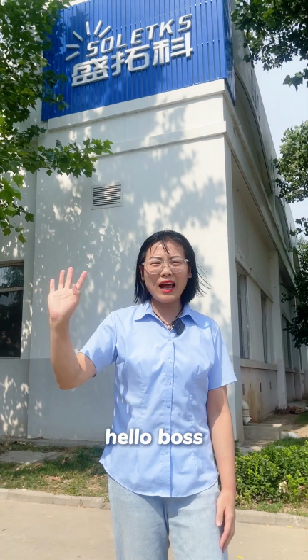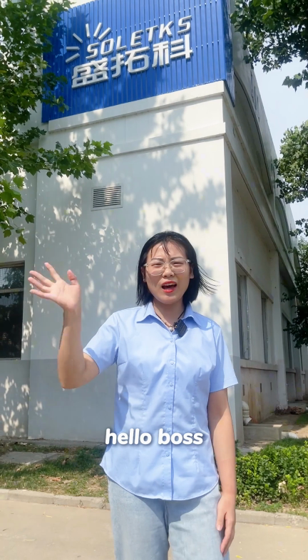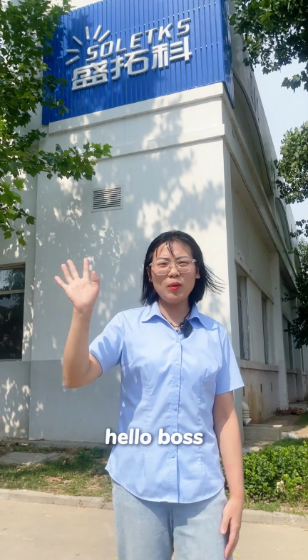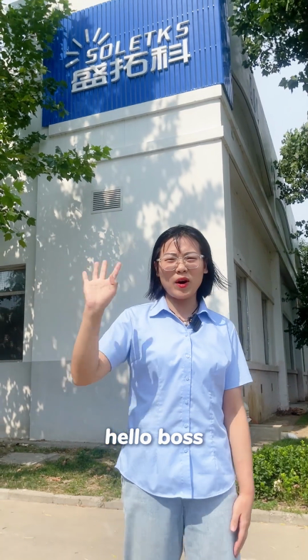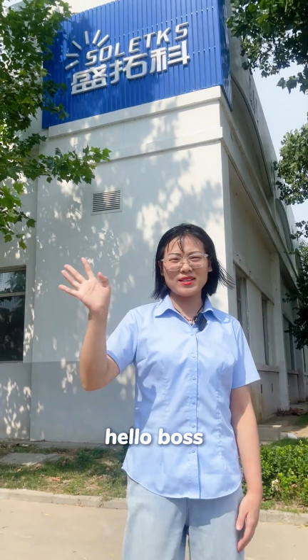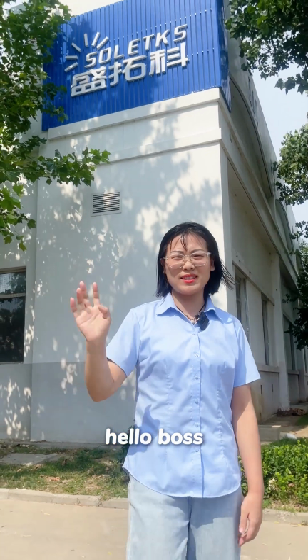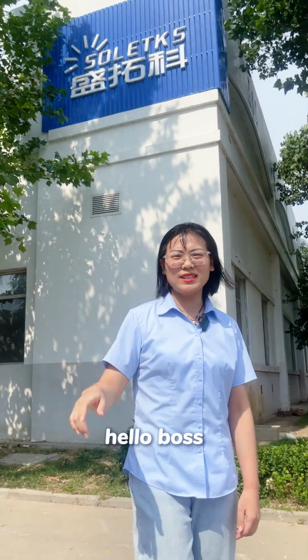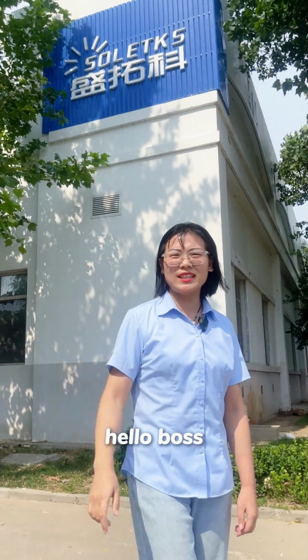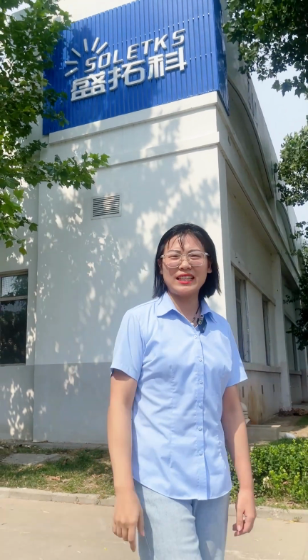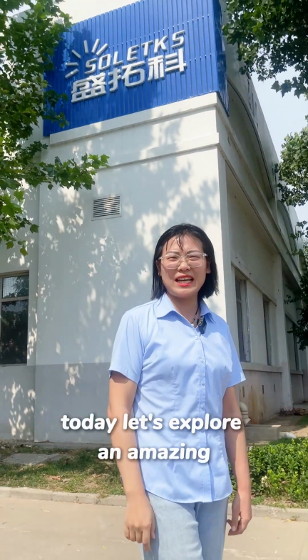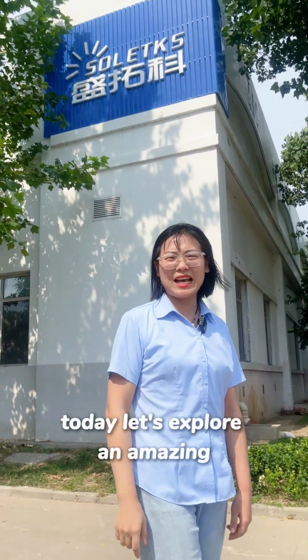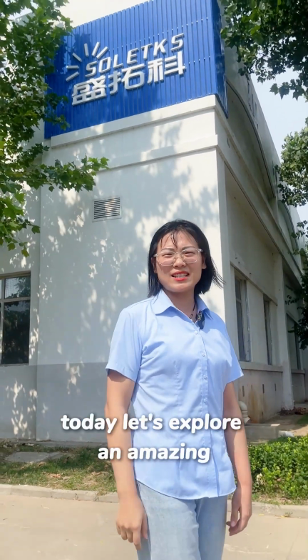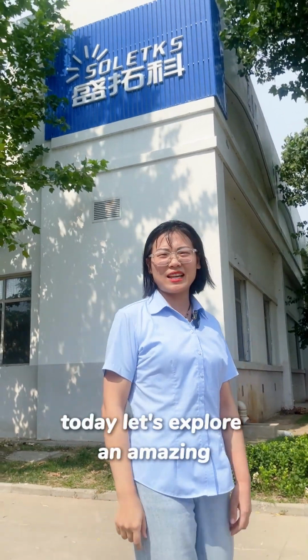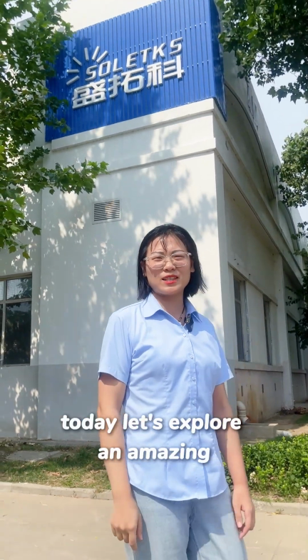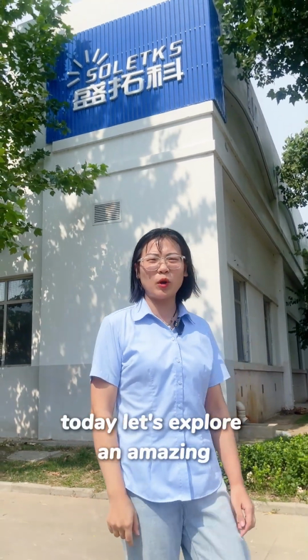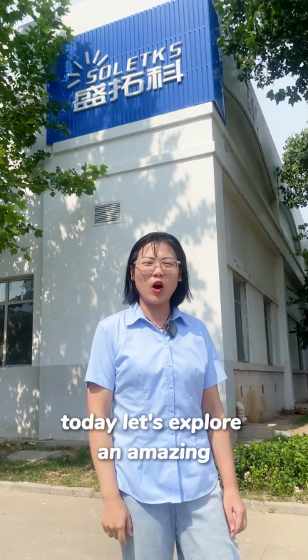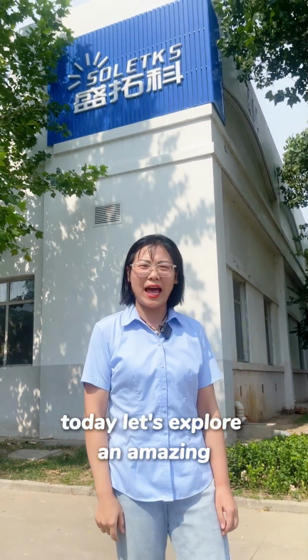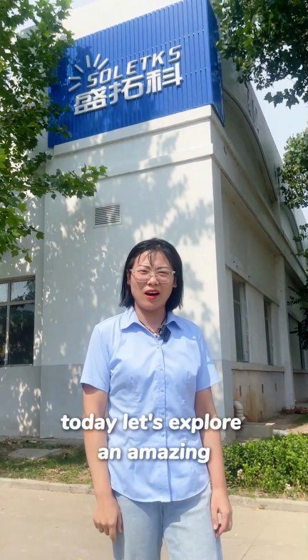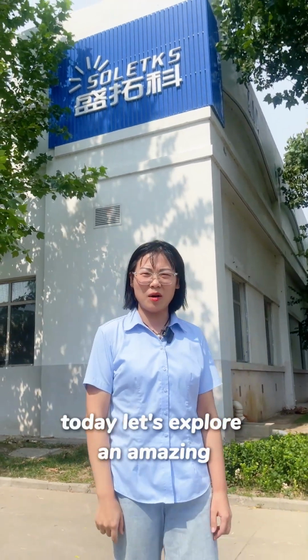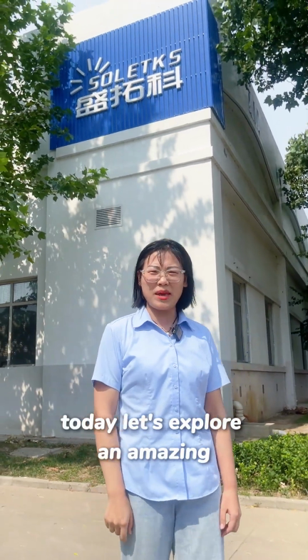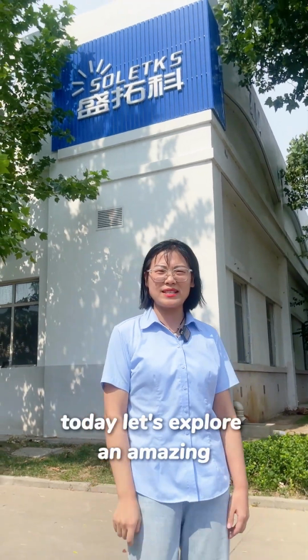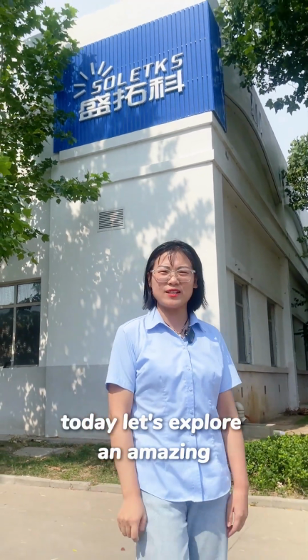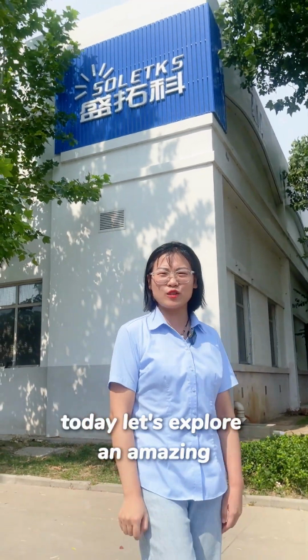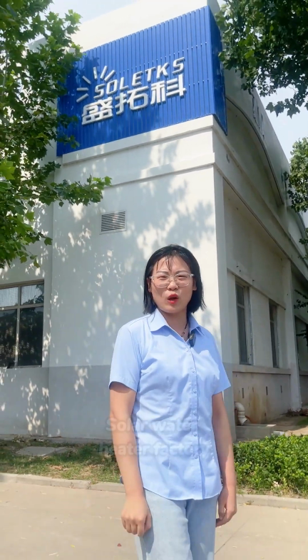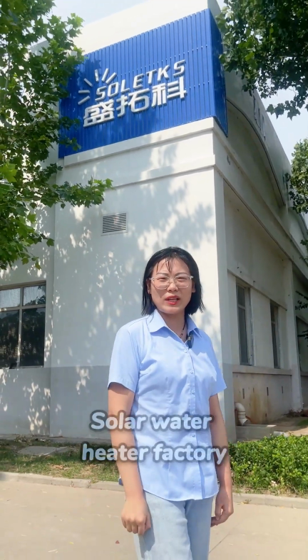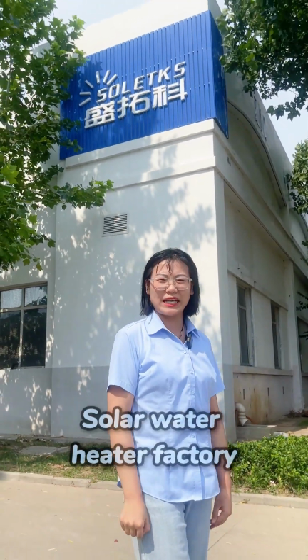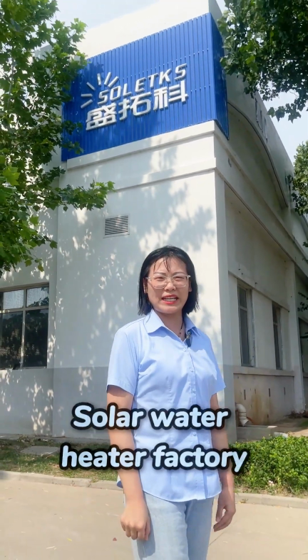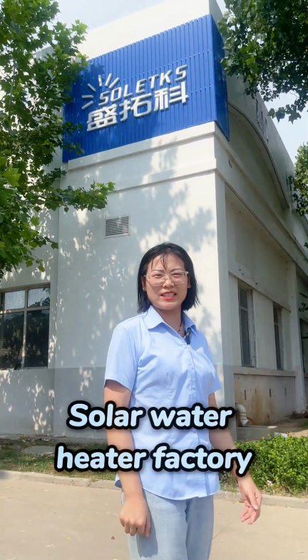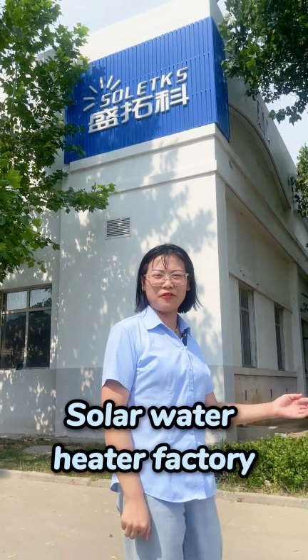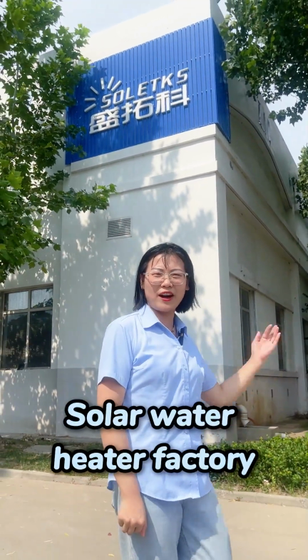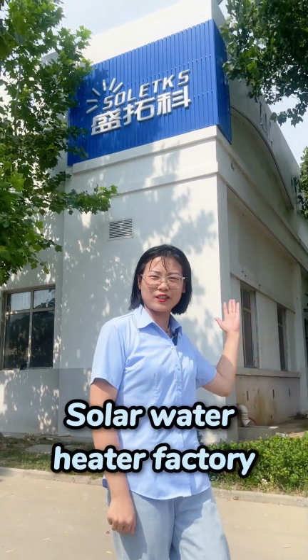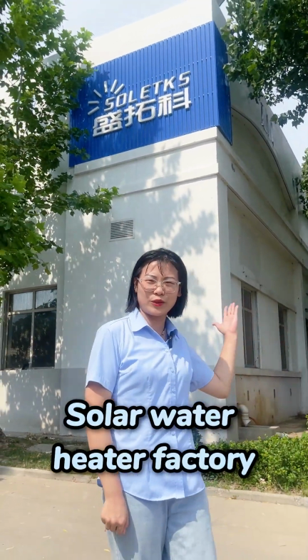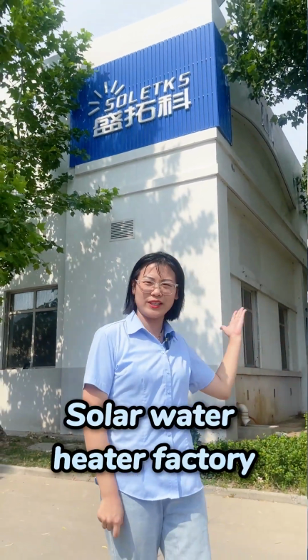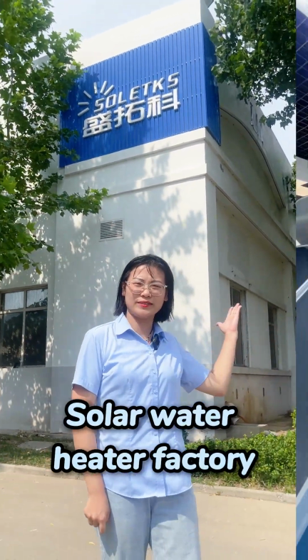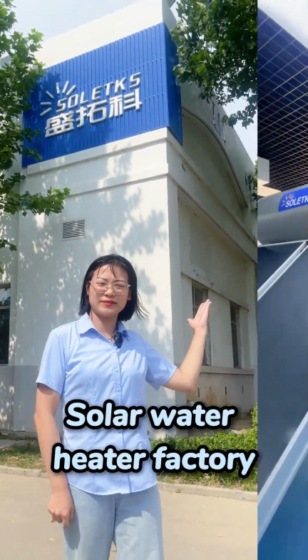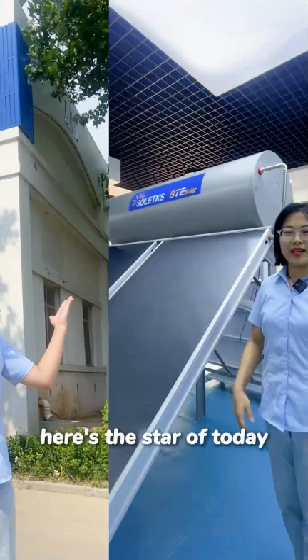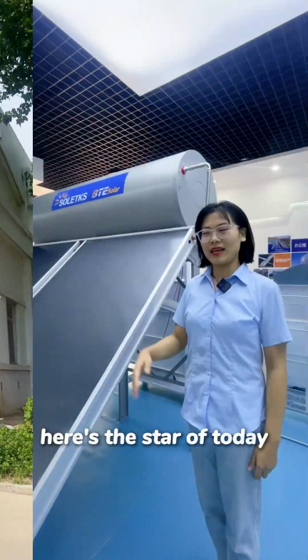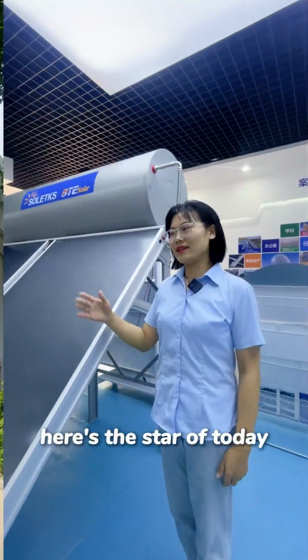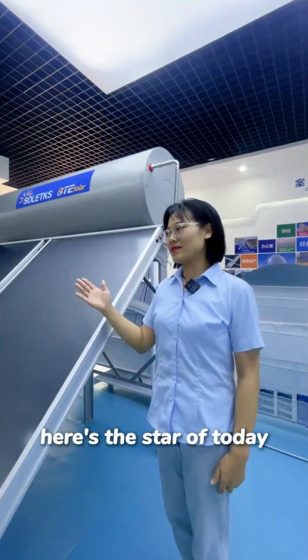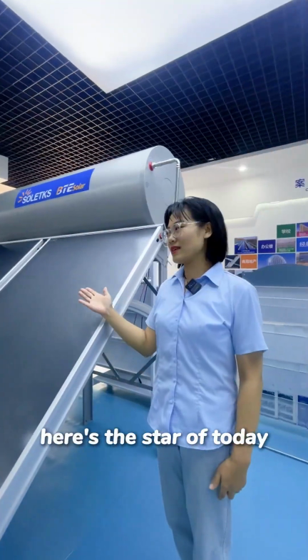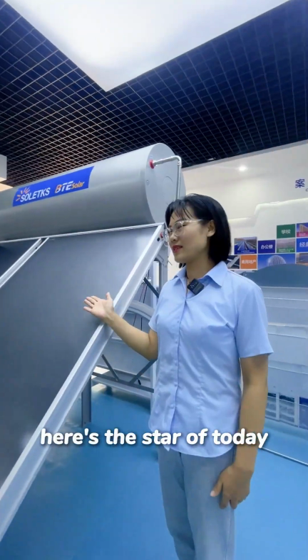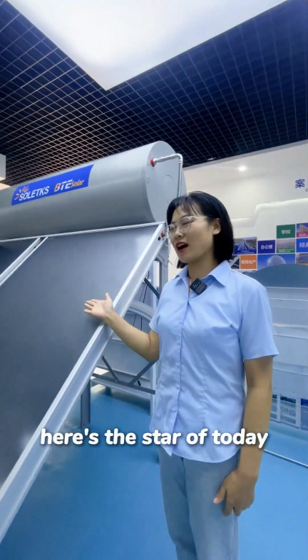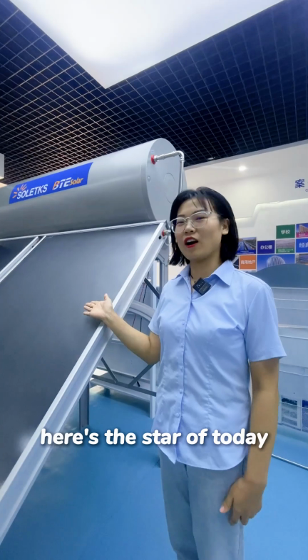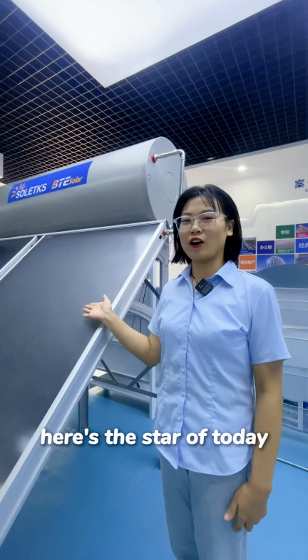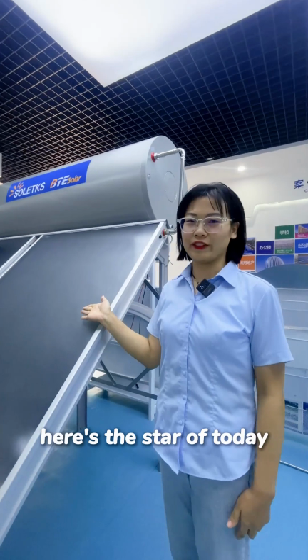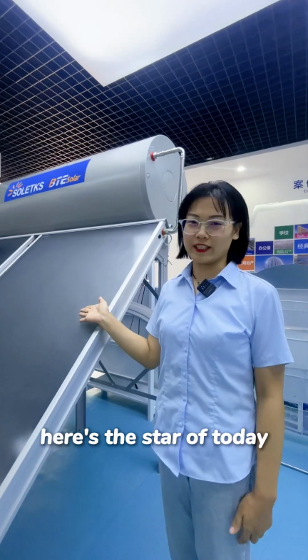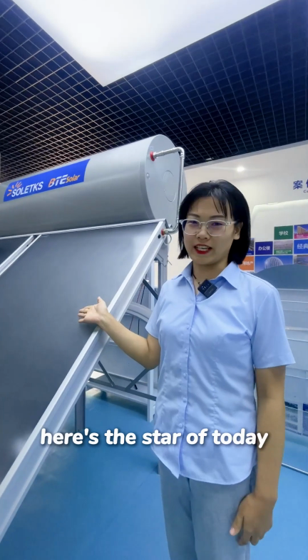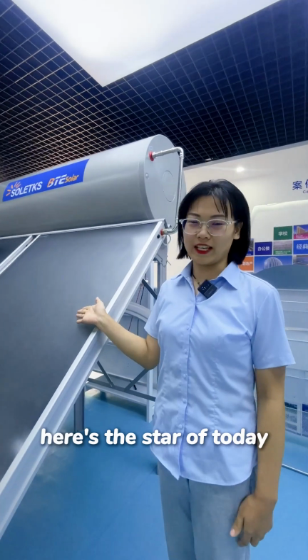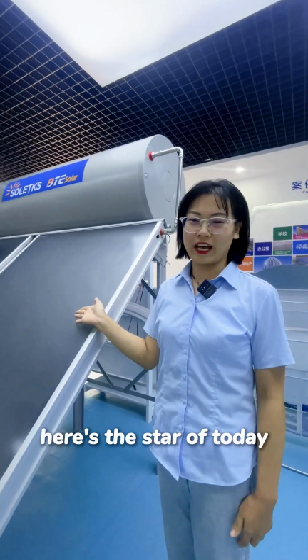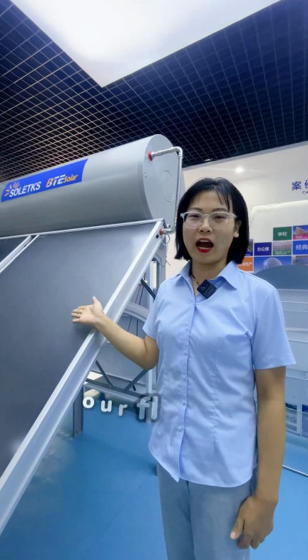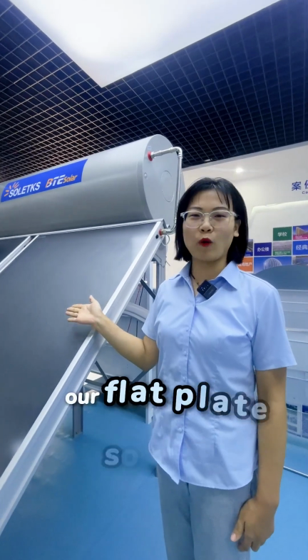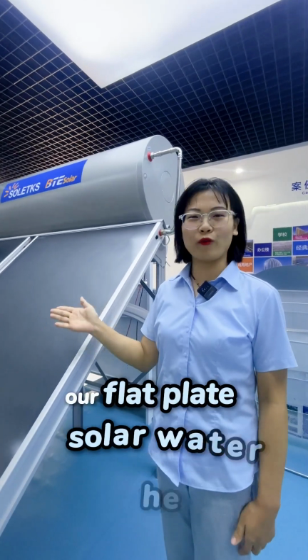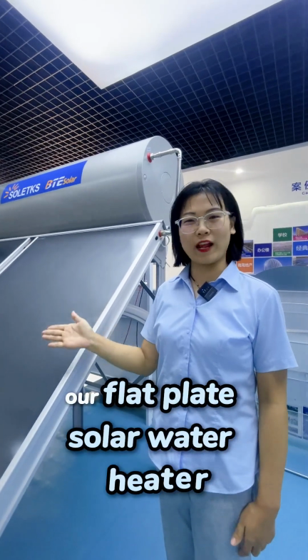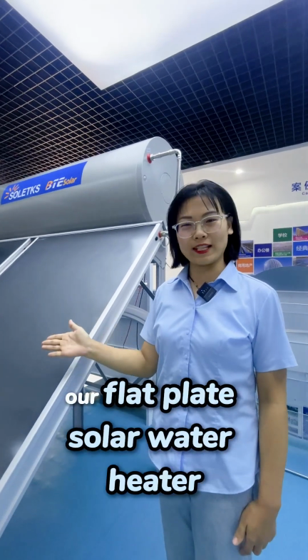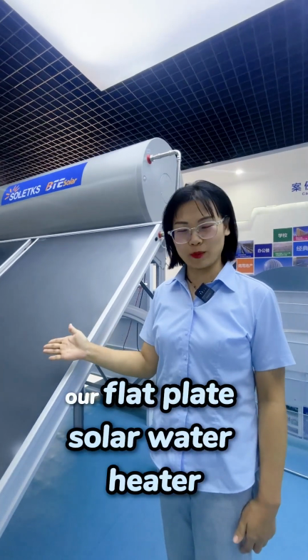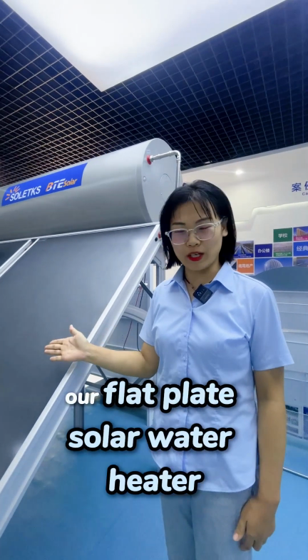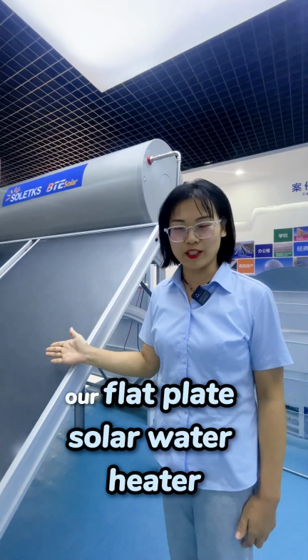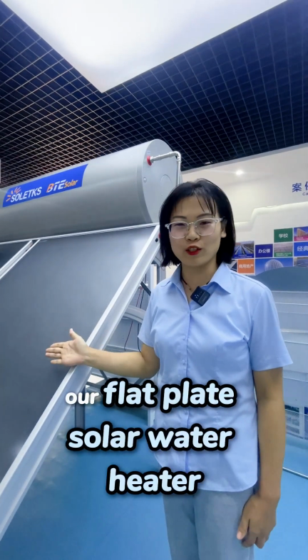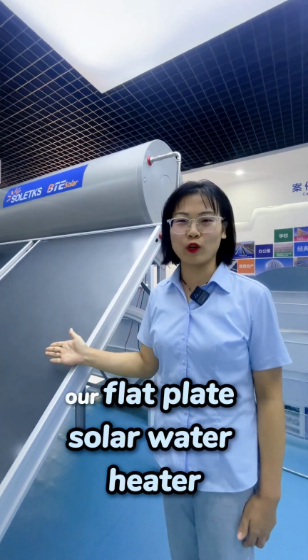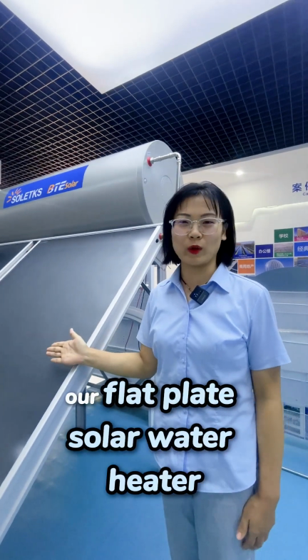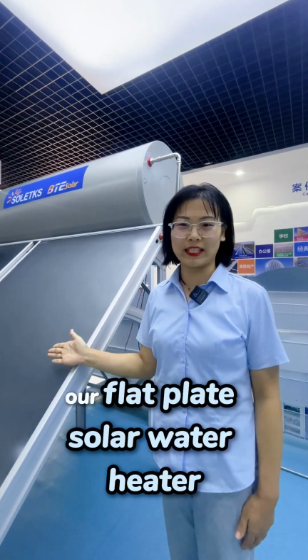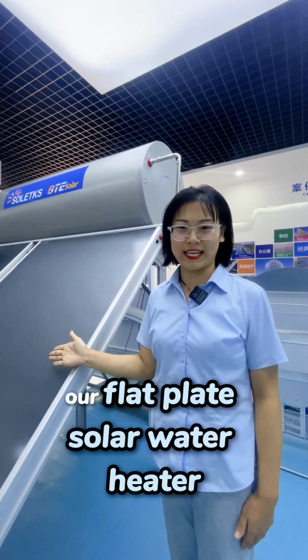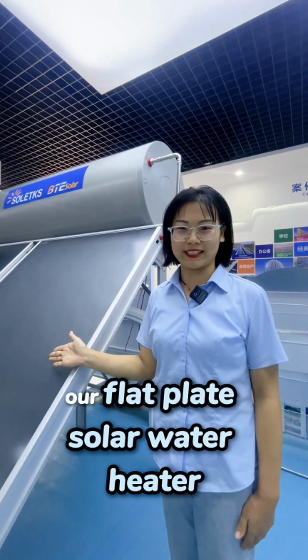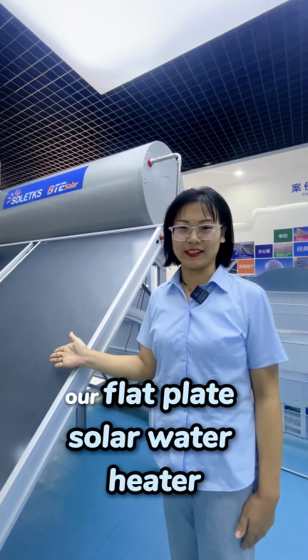Hello, today let's explore an amazing solar water heater factory. Here's the star of today: our flat plate solar water heater.